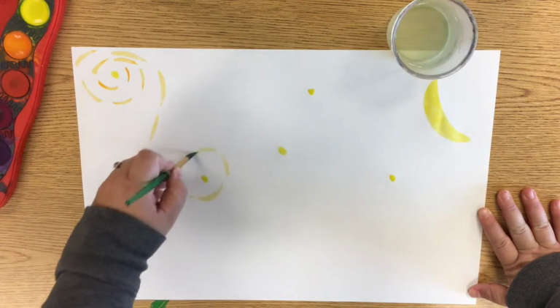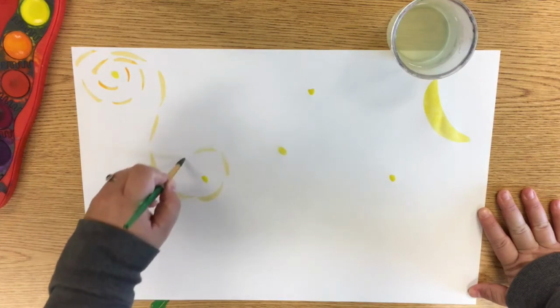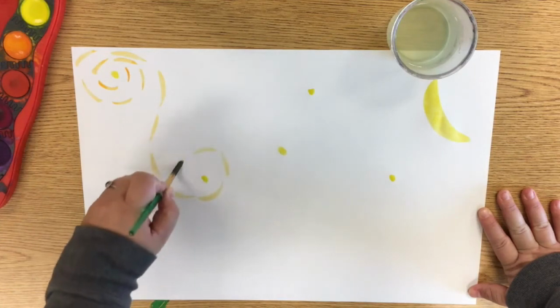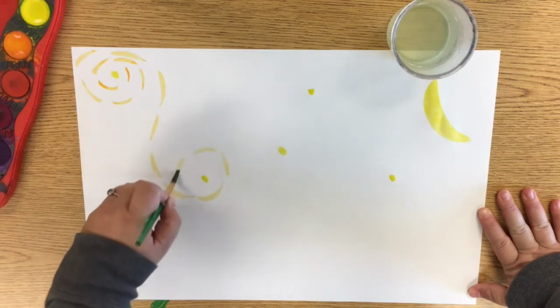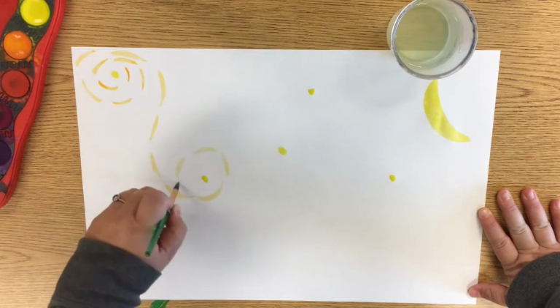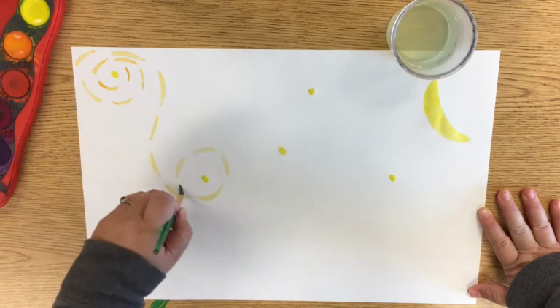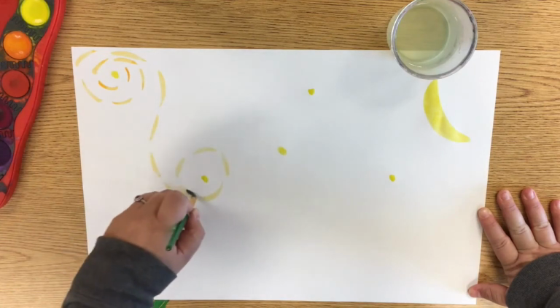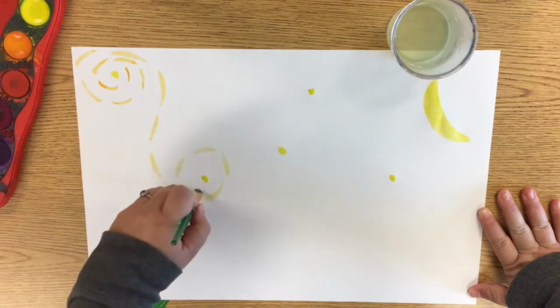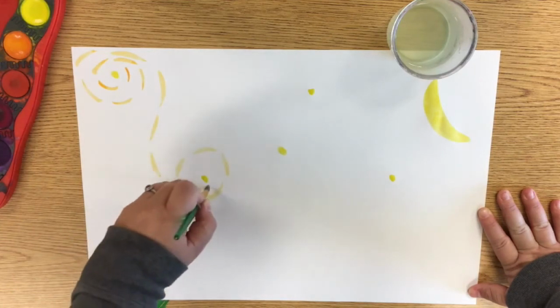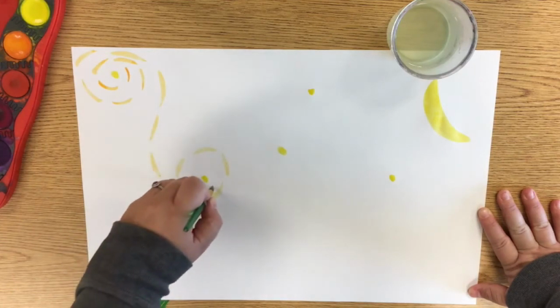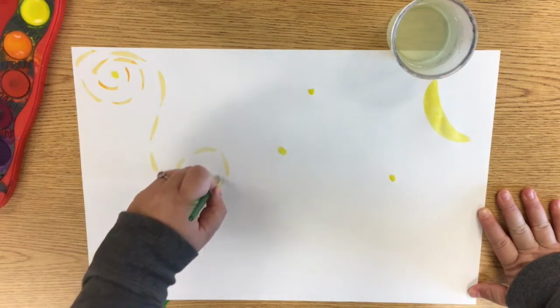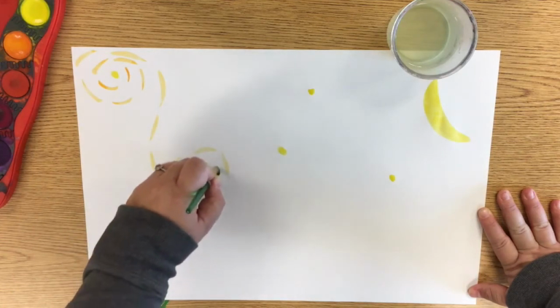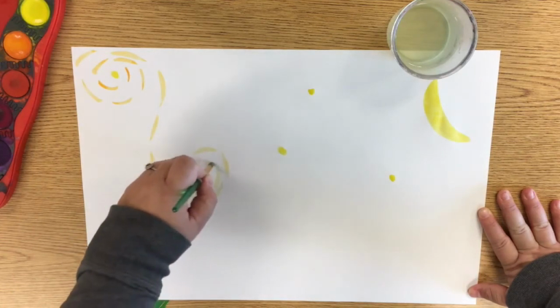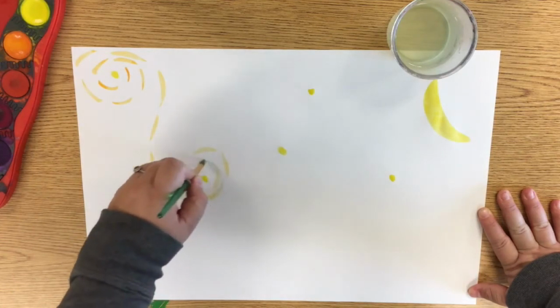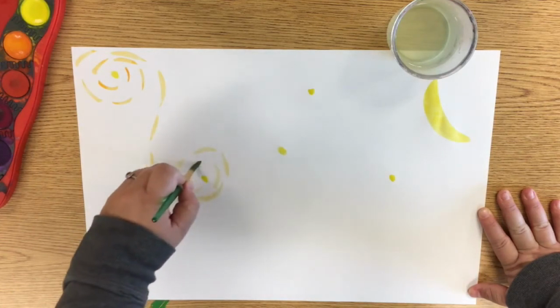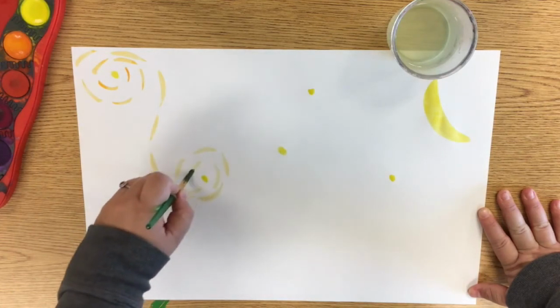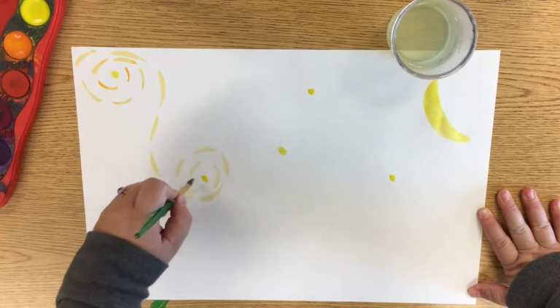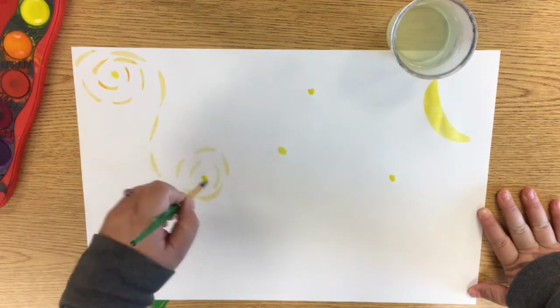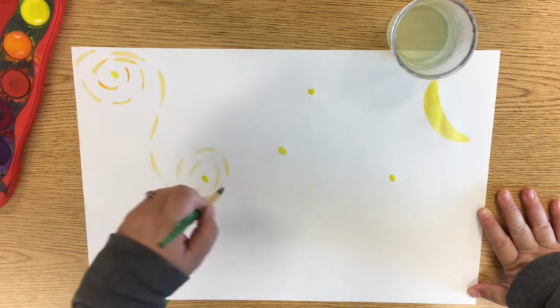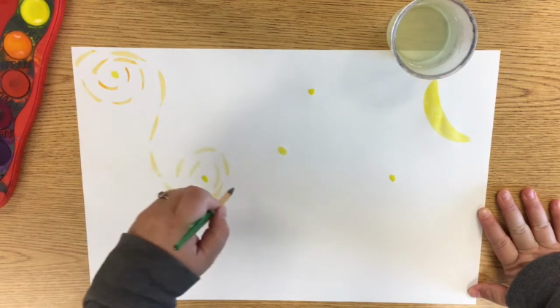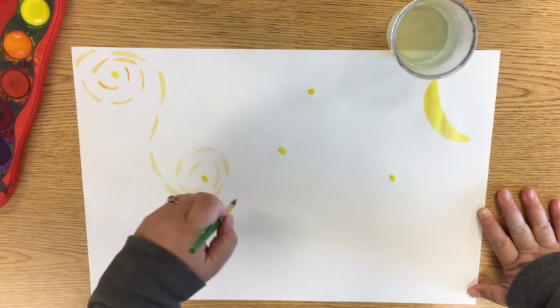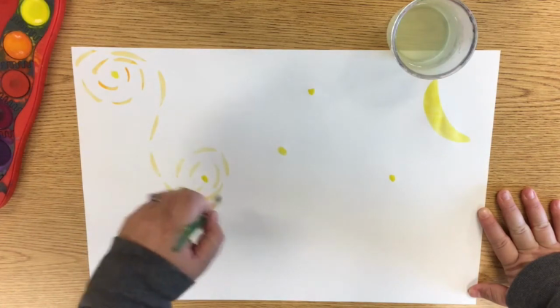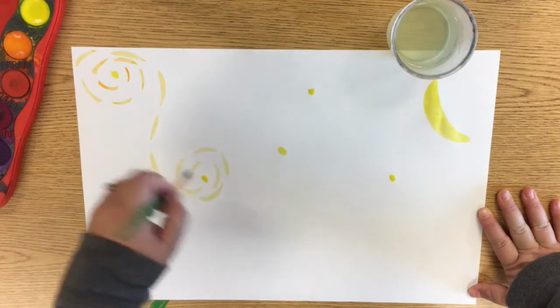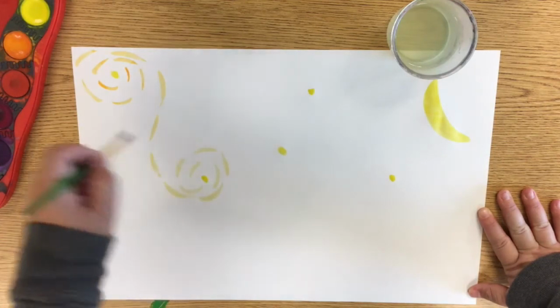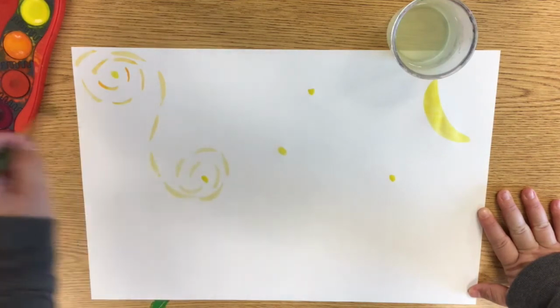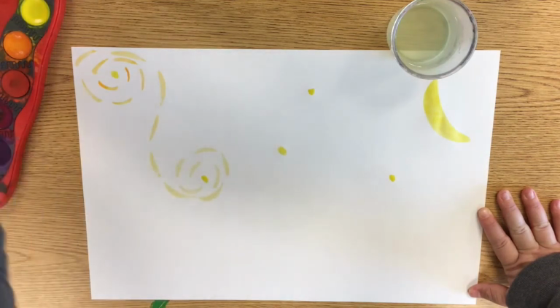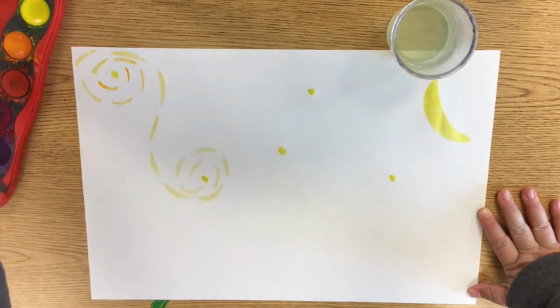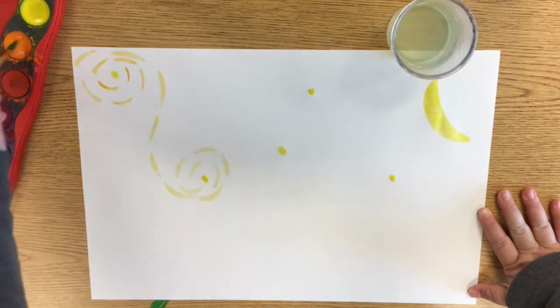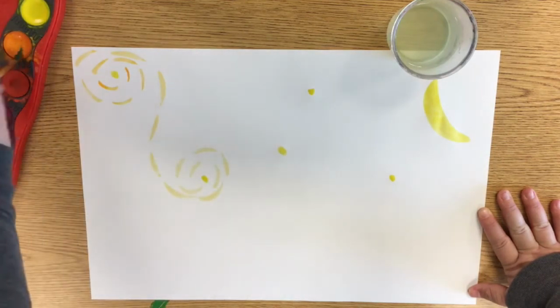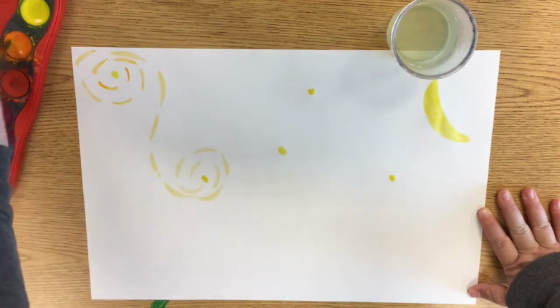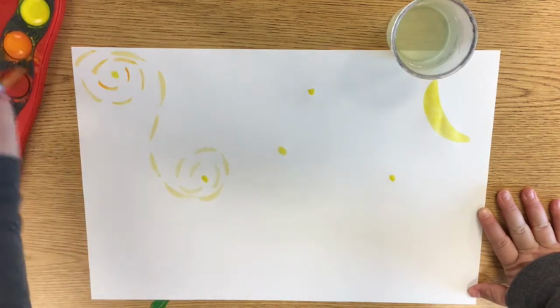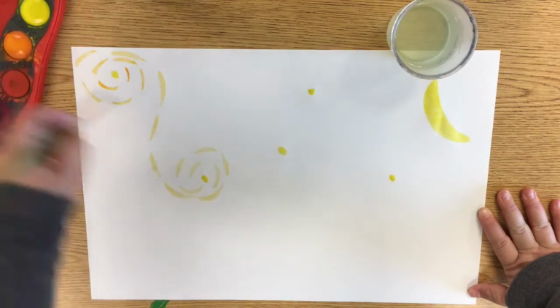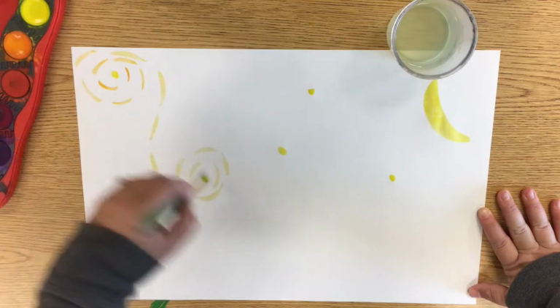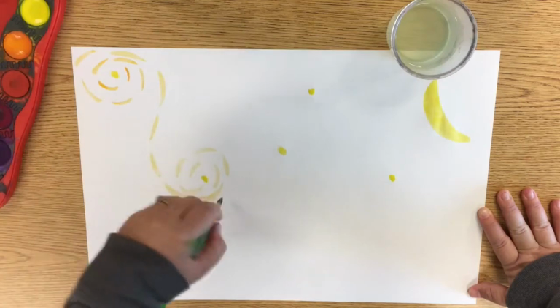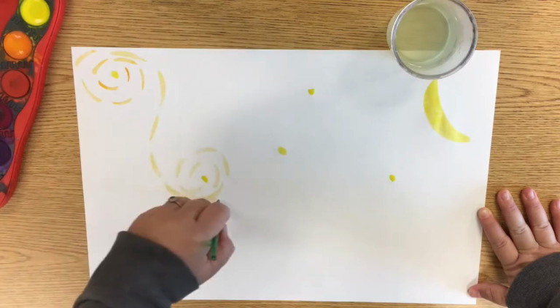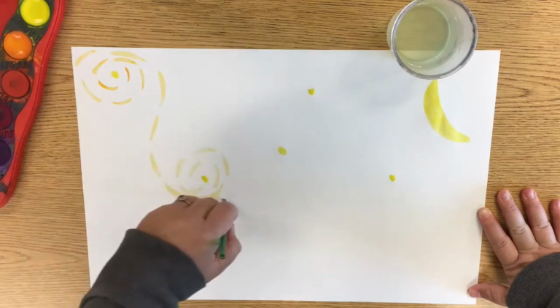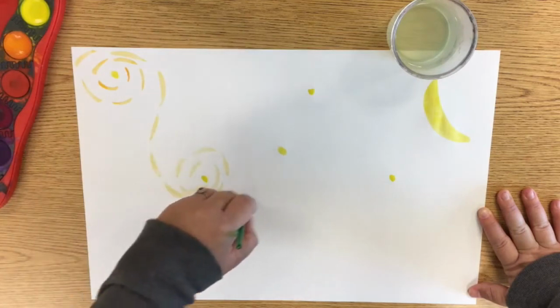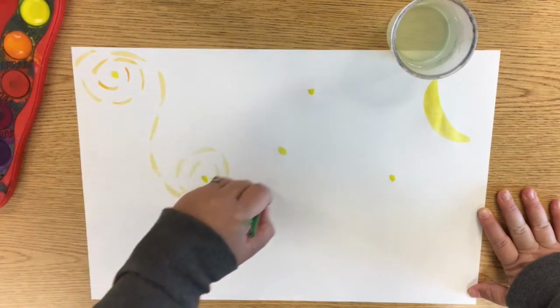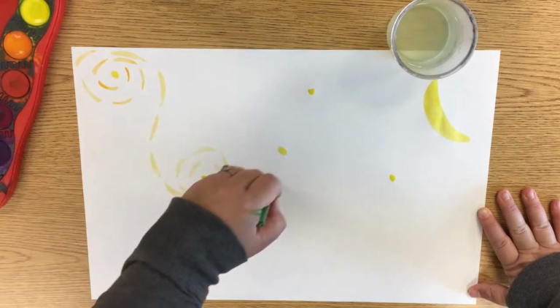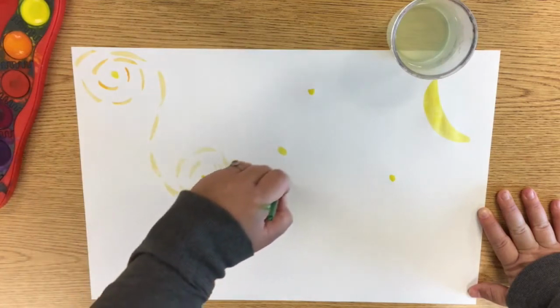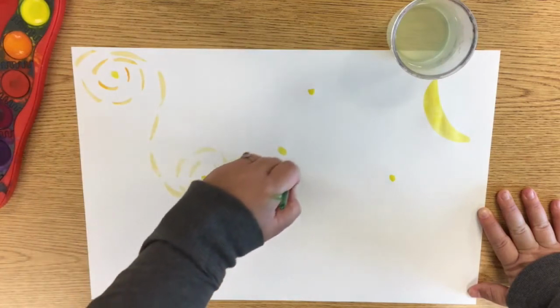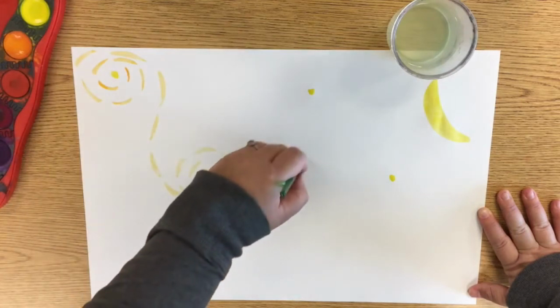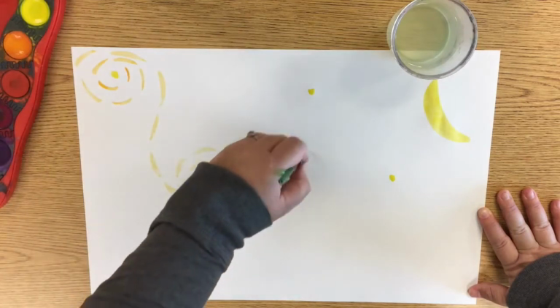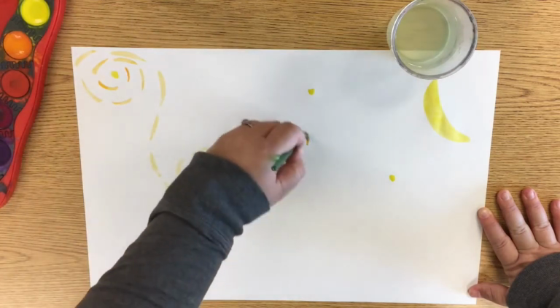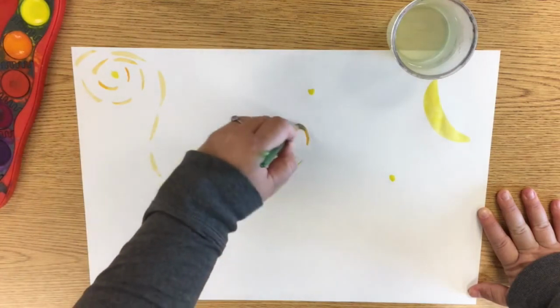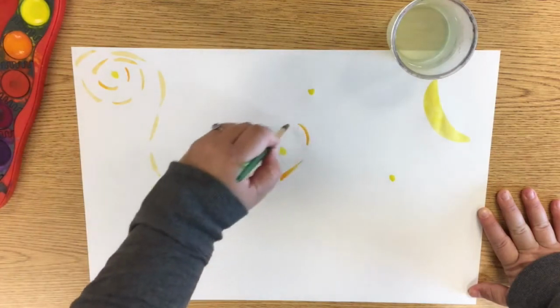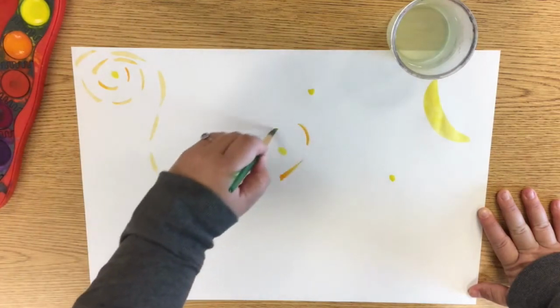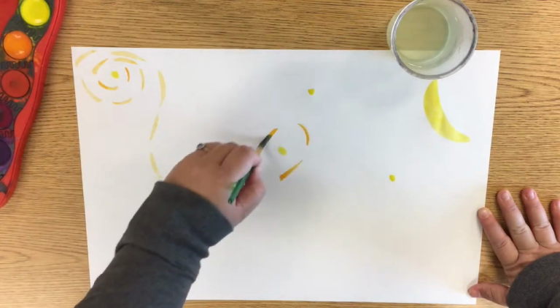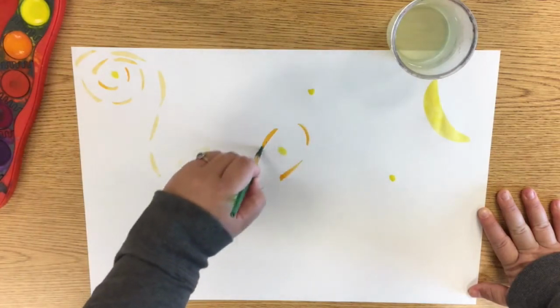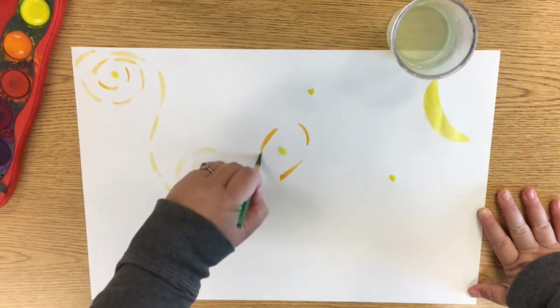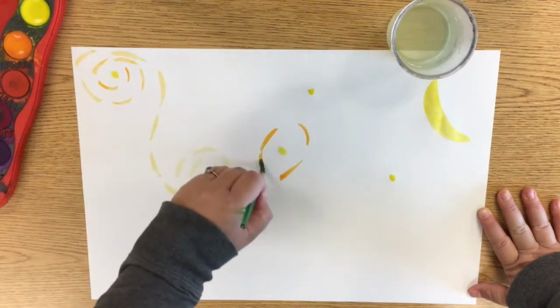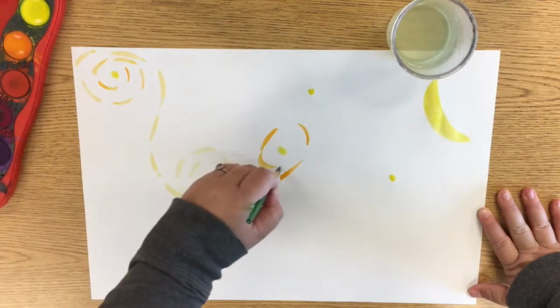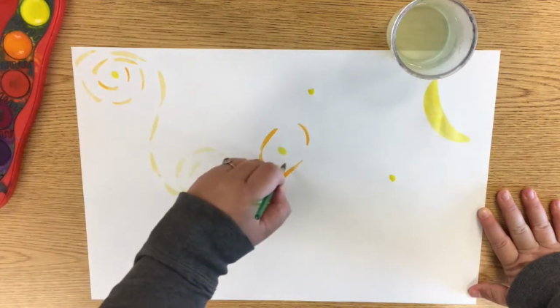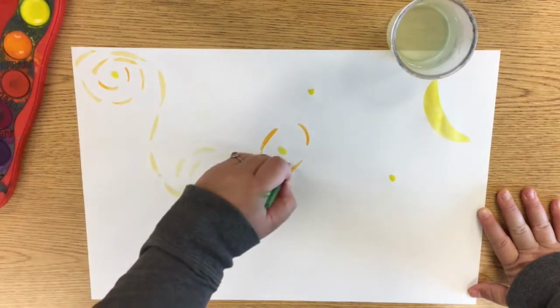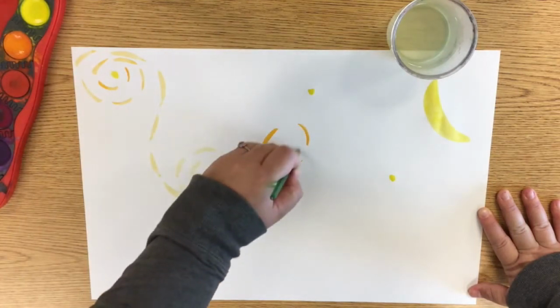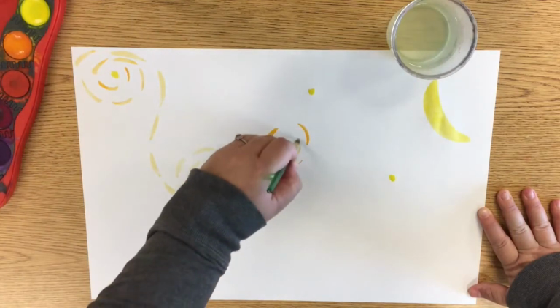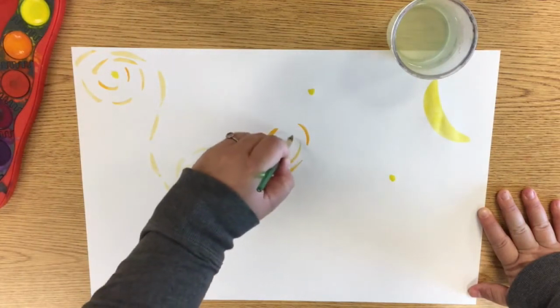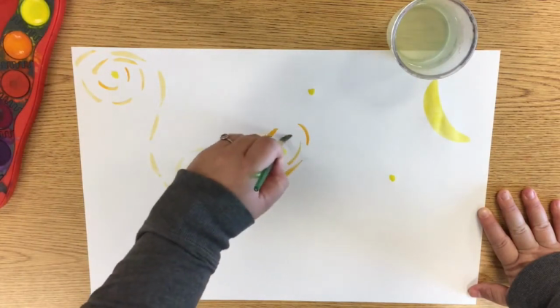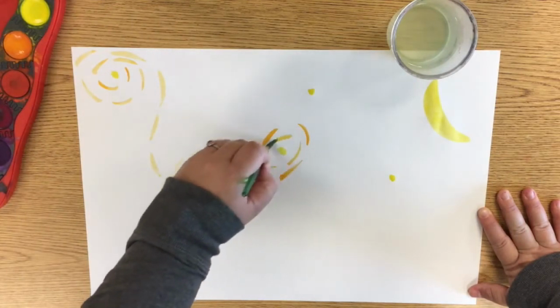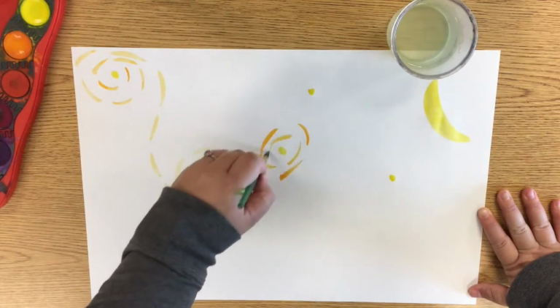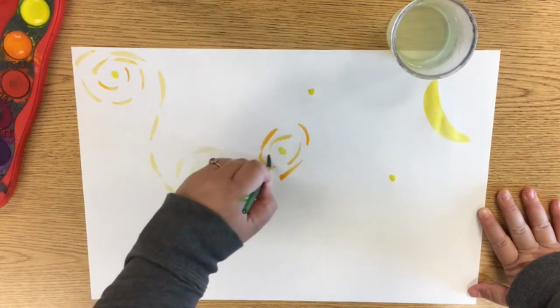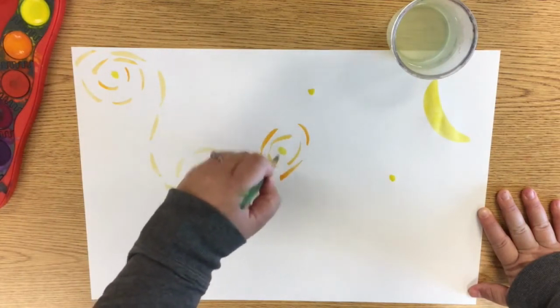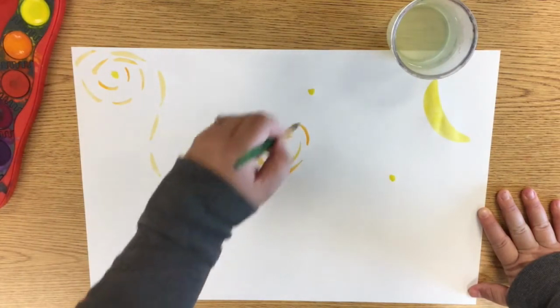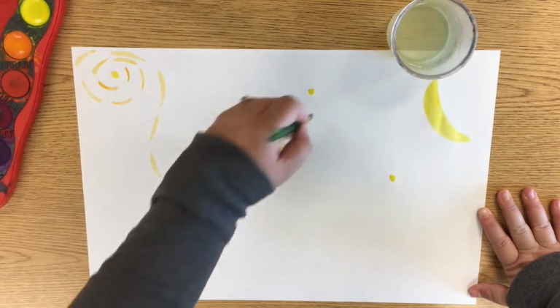So as you can see here, I am using orange to make very long, bold brush strokes.